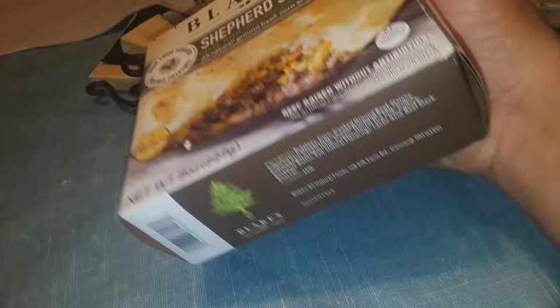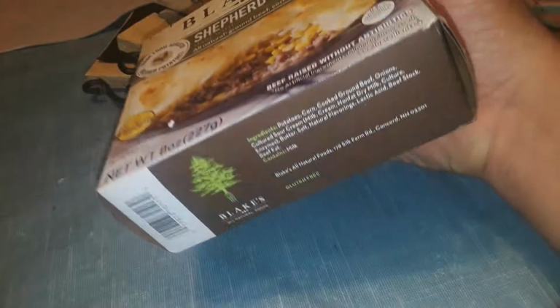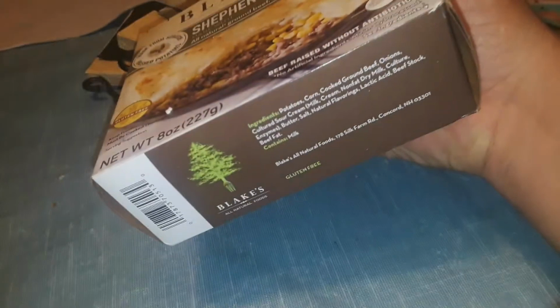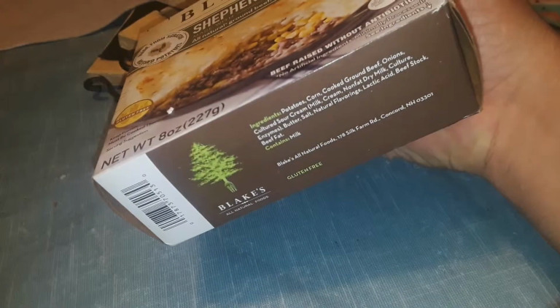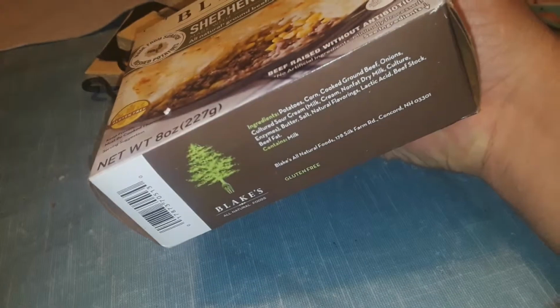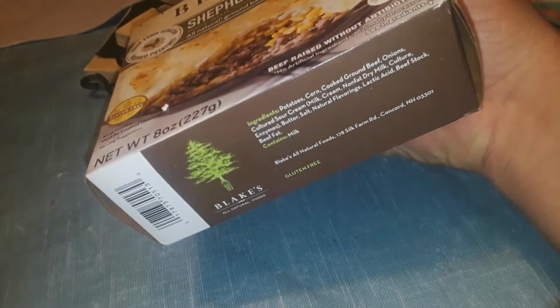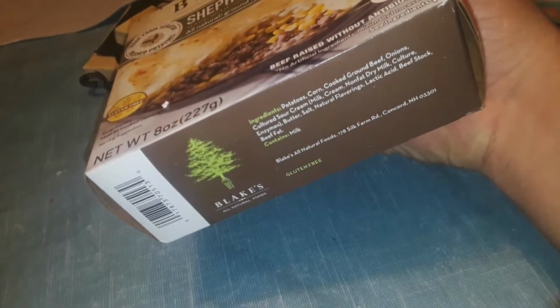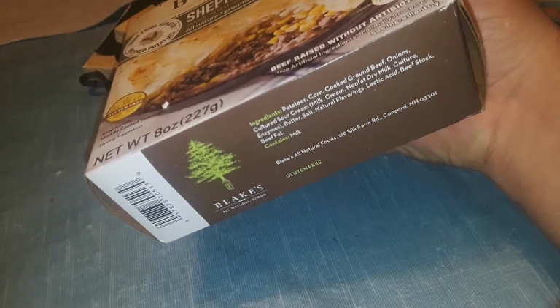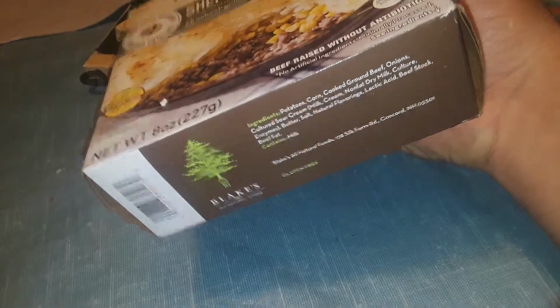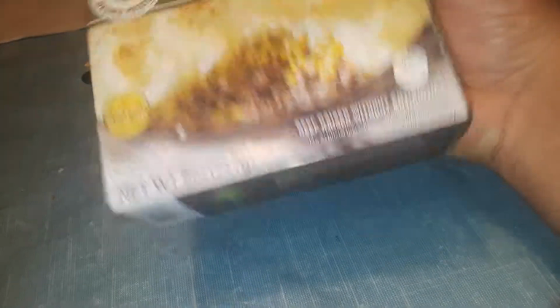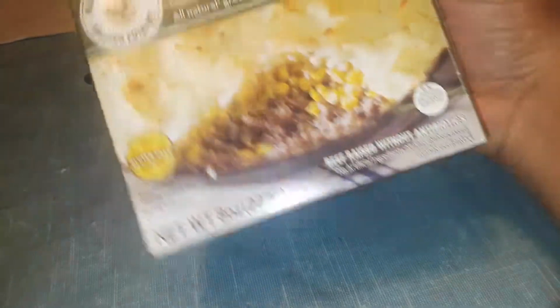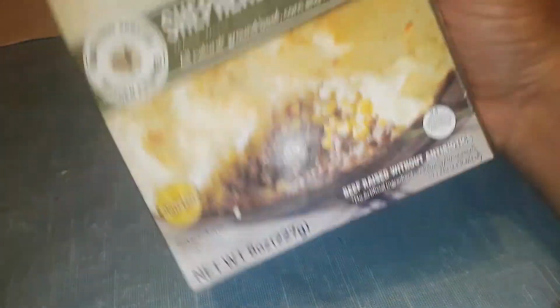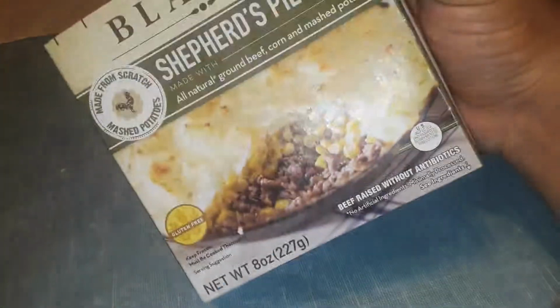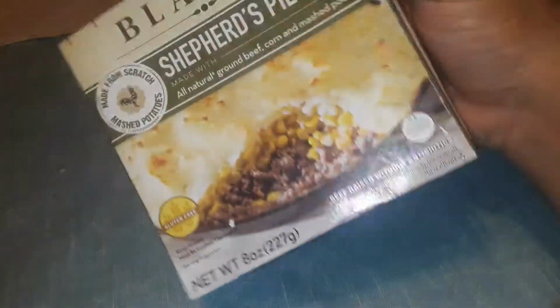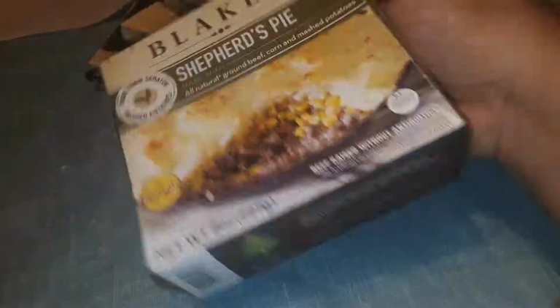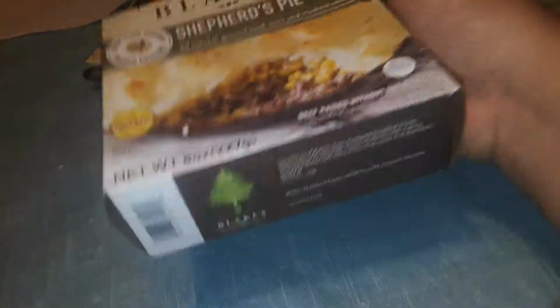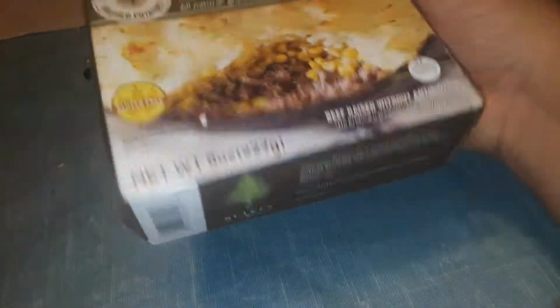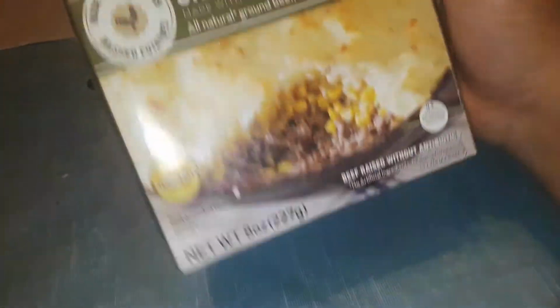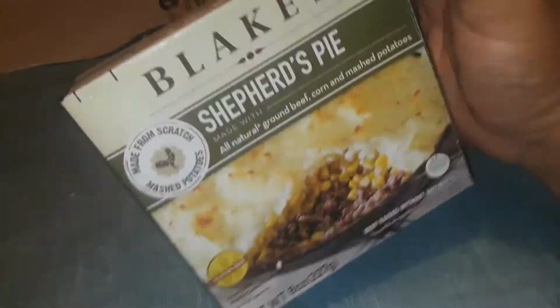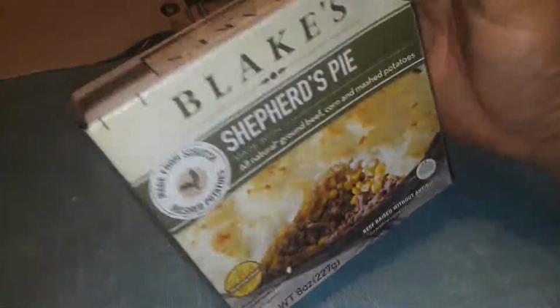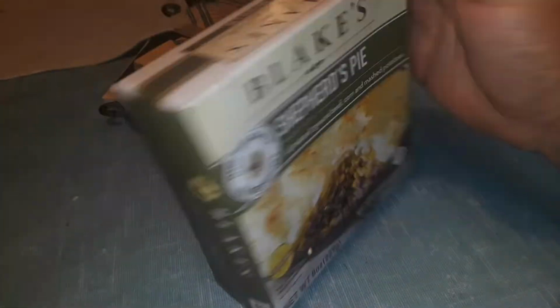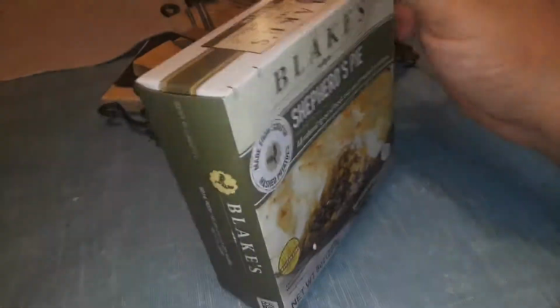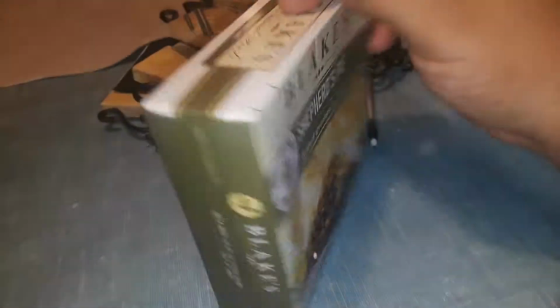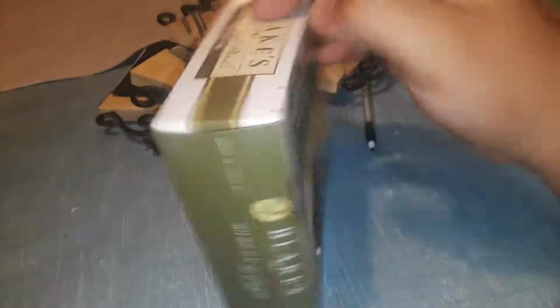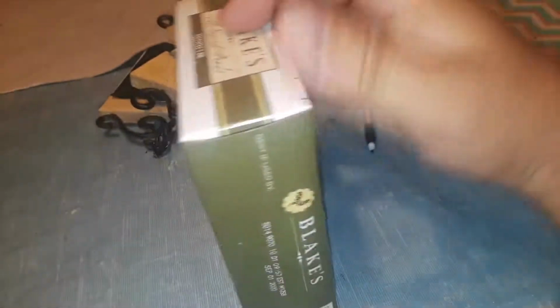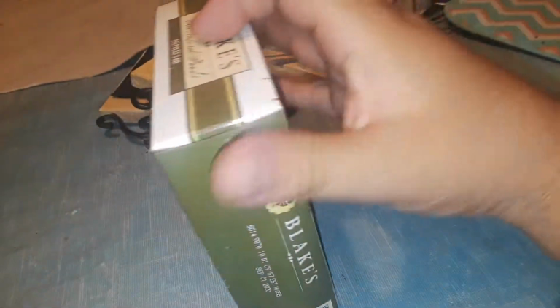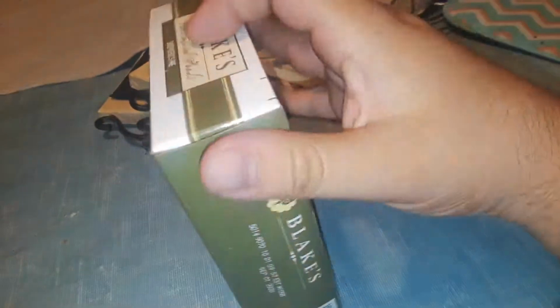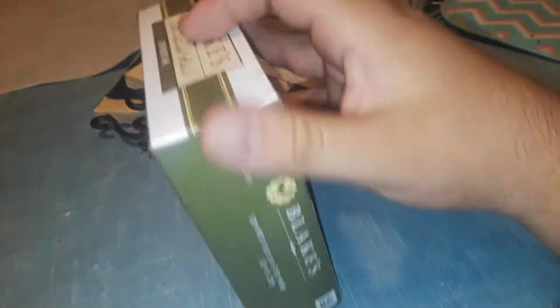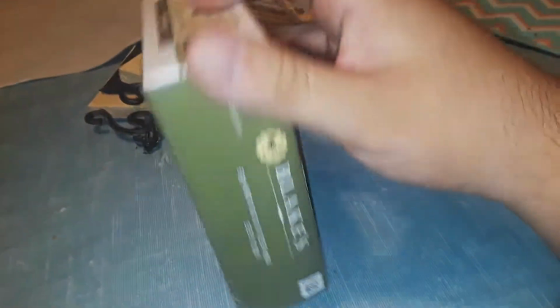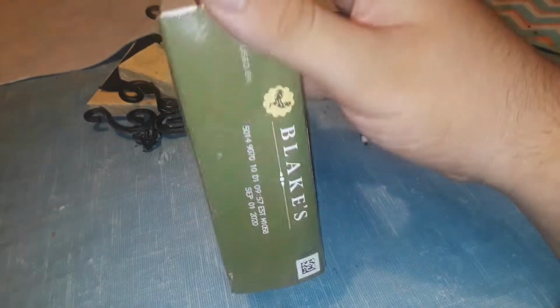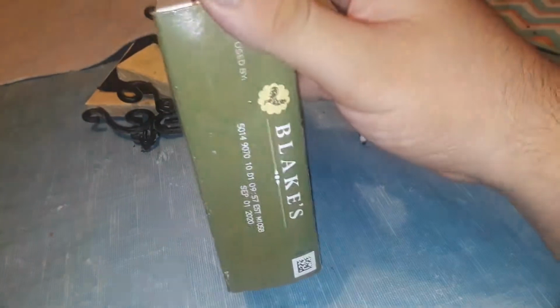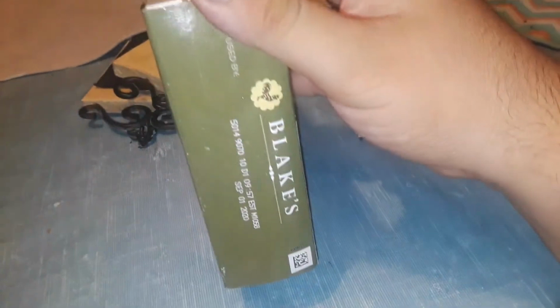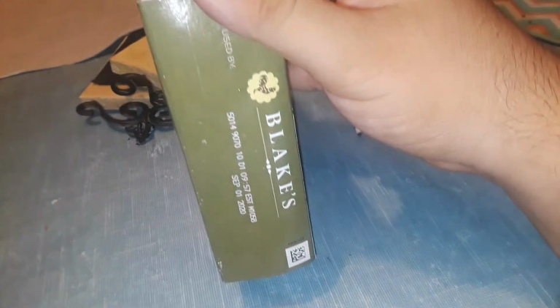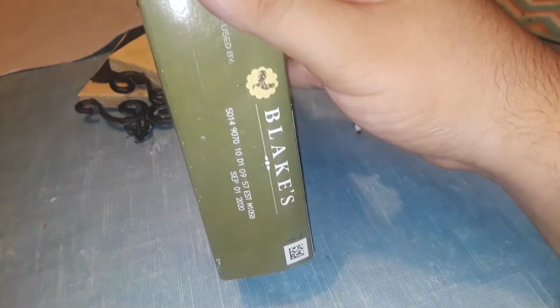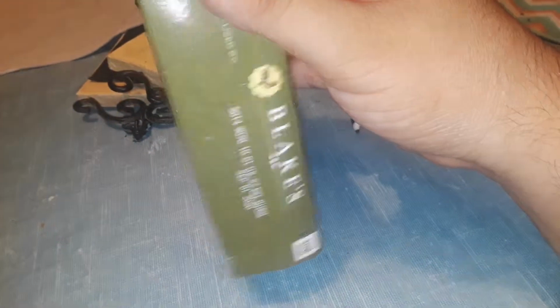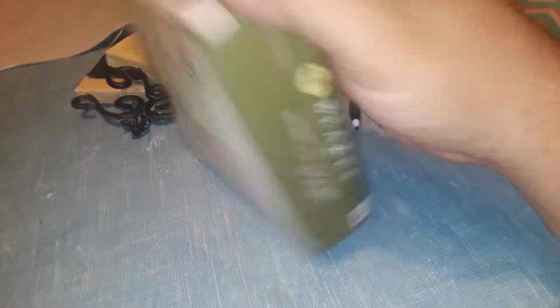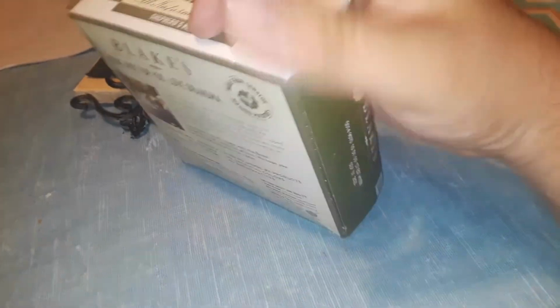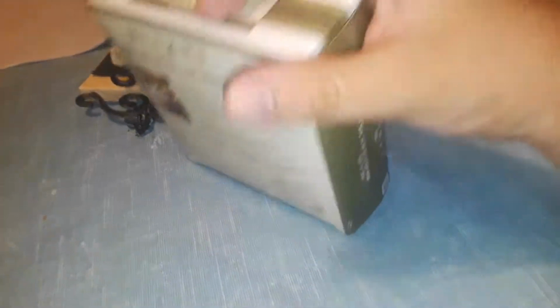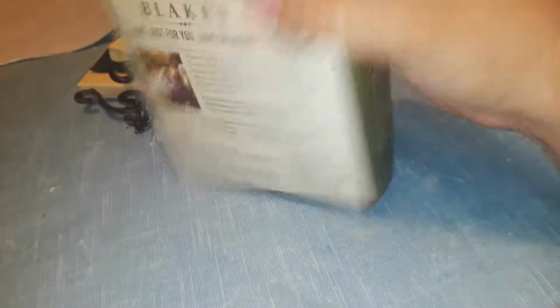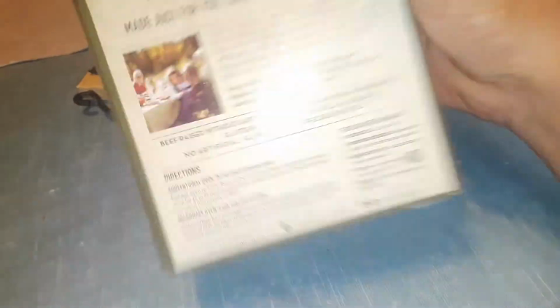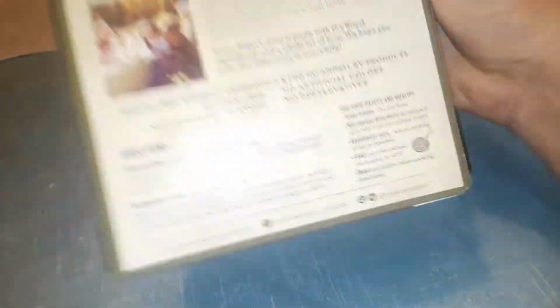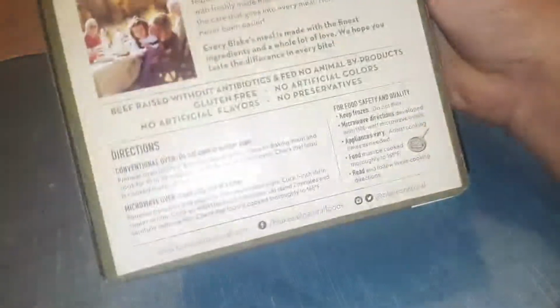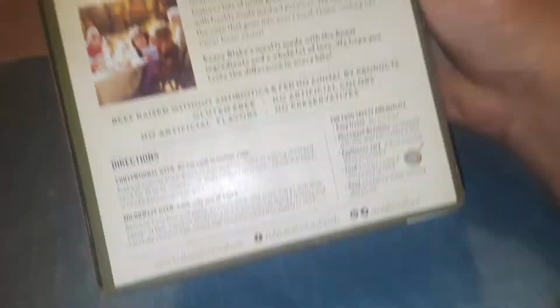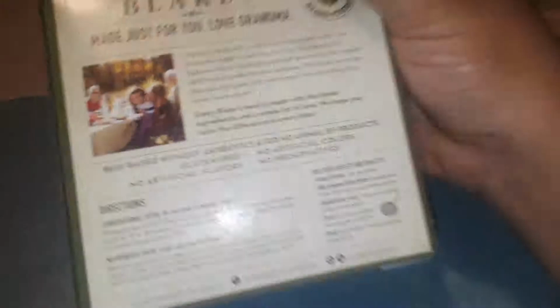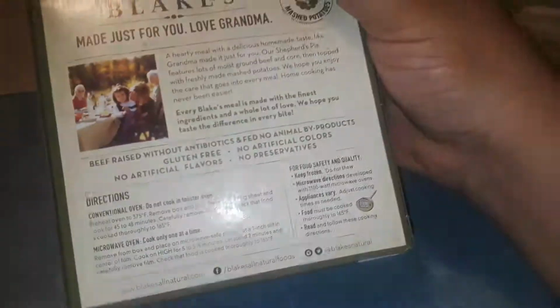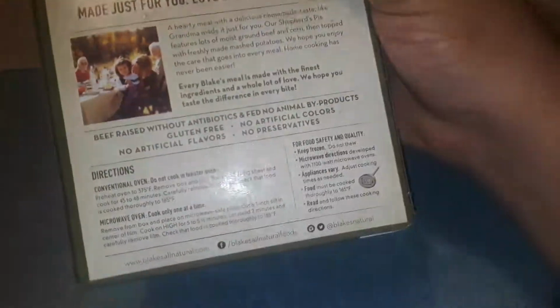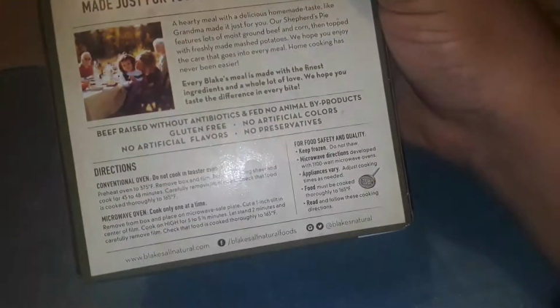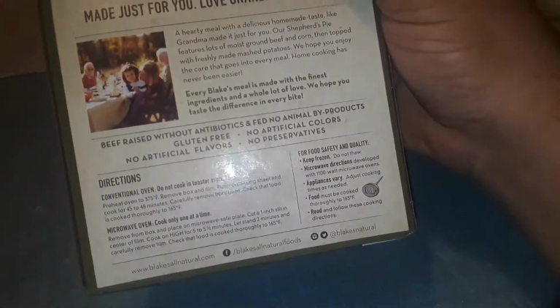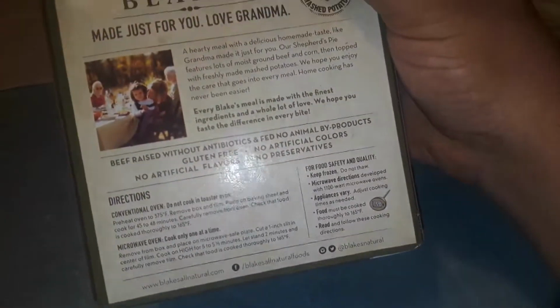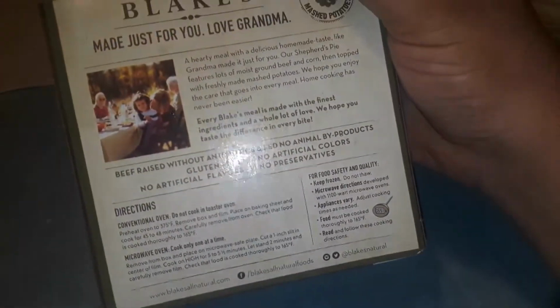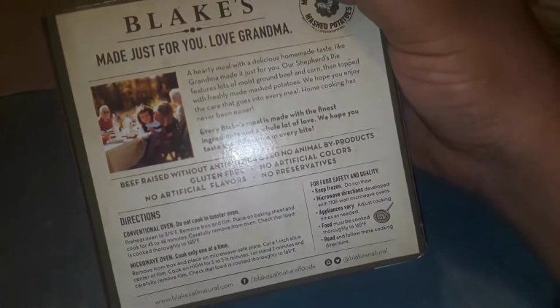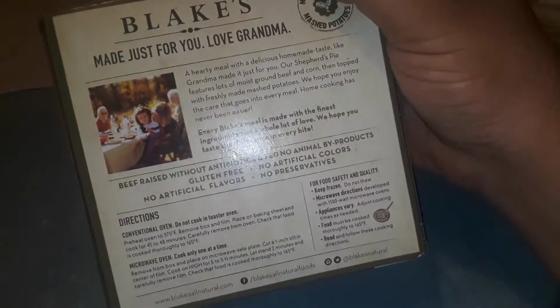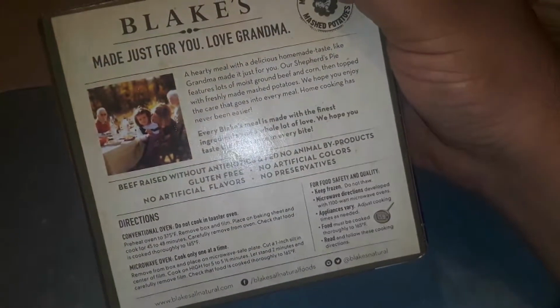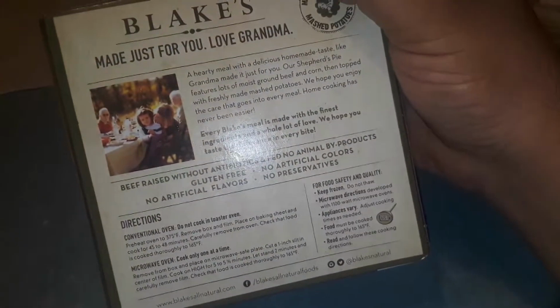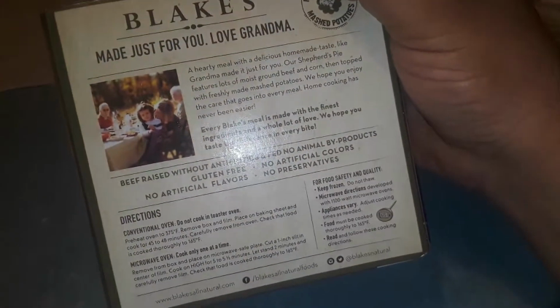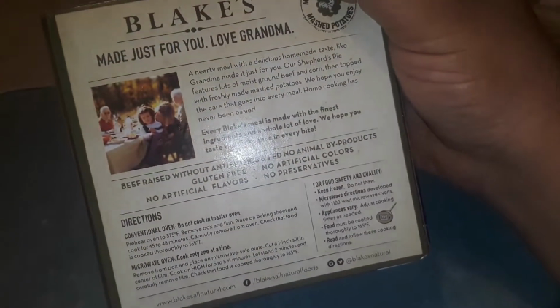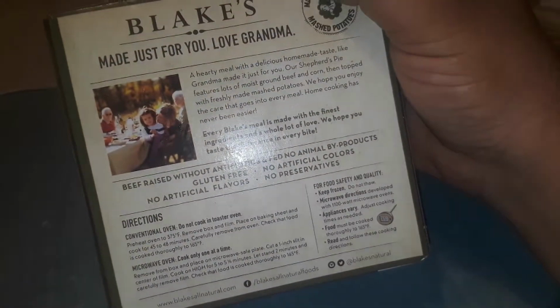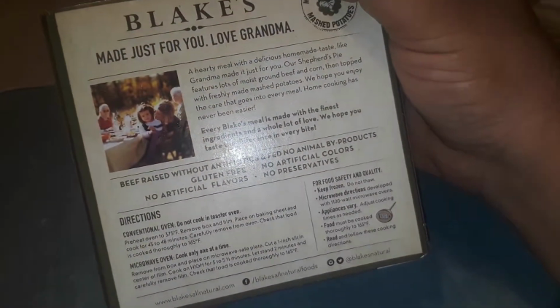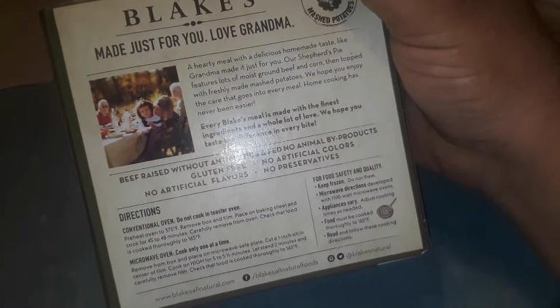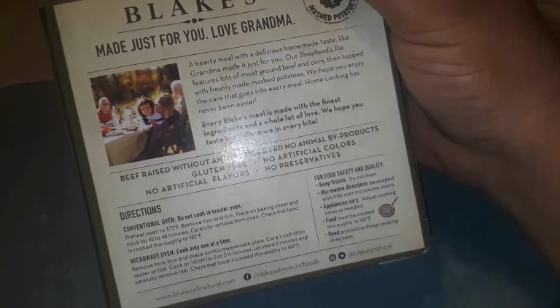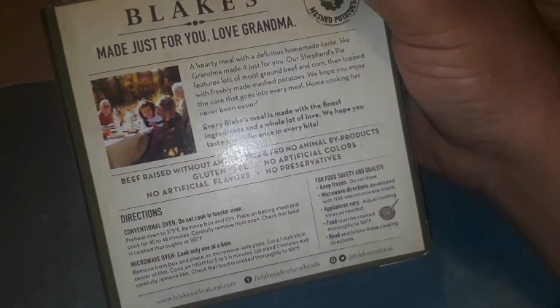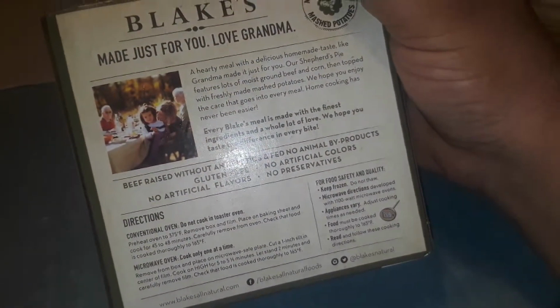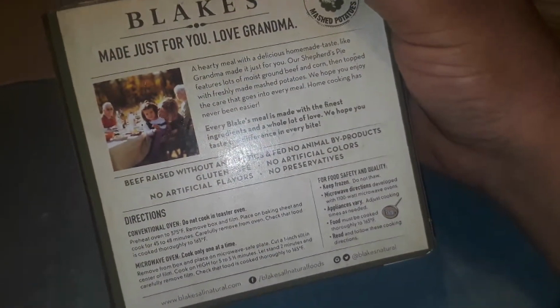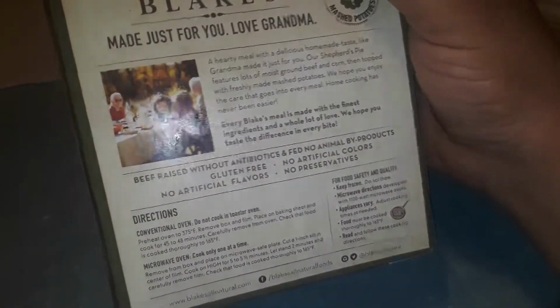There's no ingredients listed on it, which is weird — because I mean, it's supposed to have that.